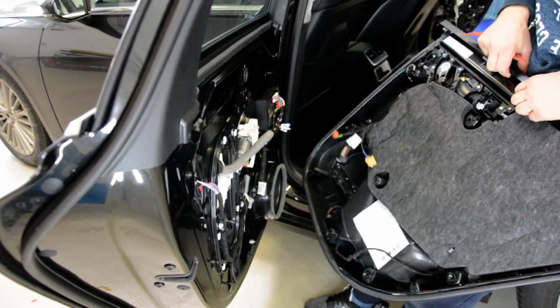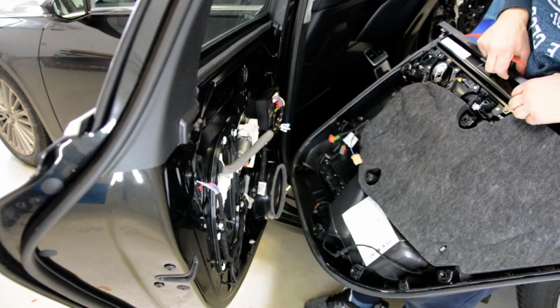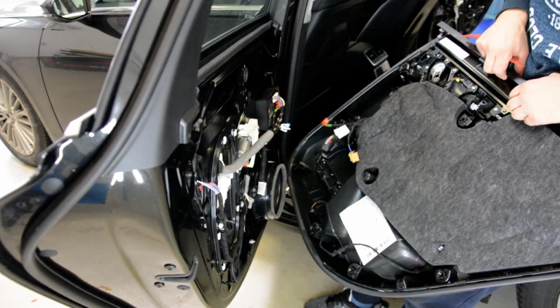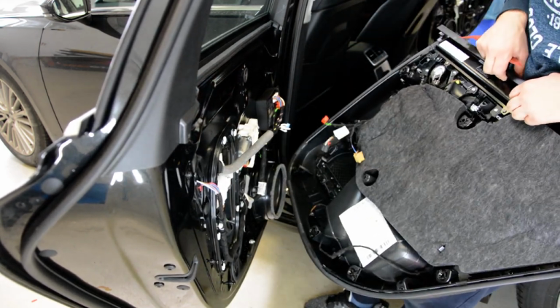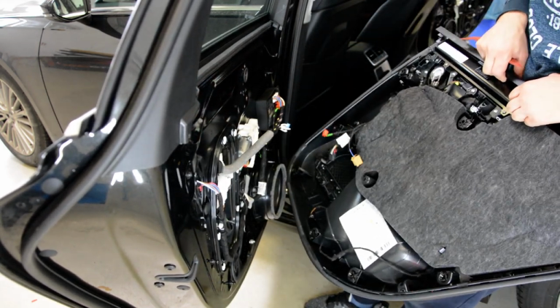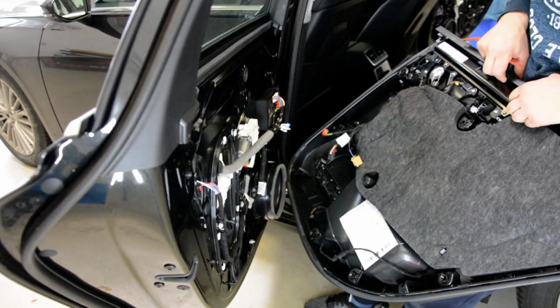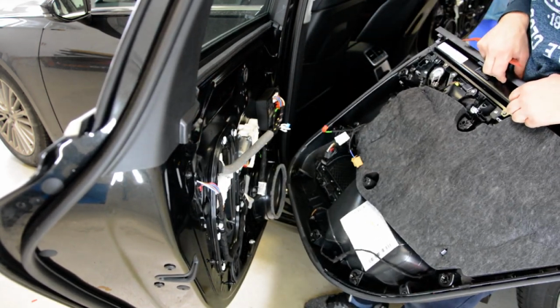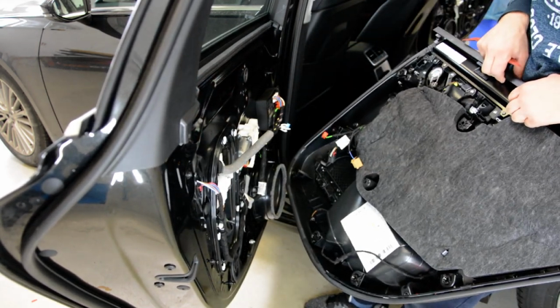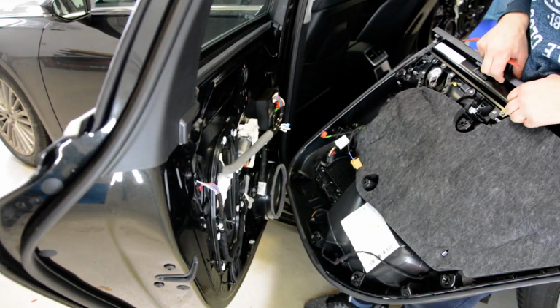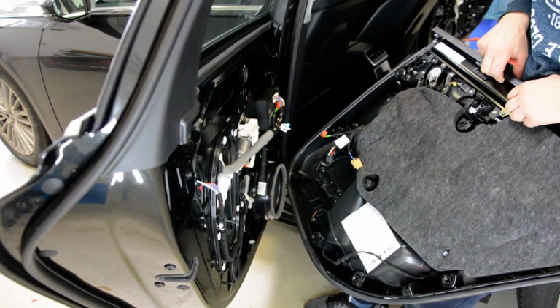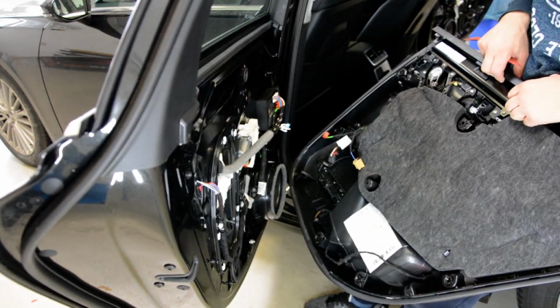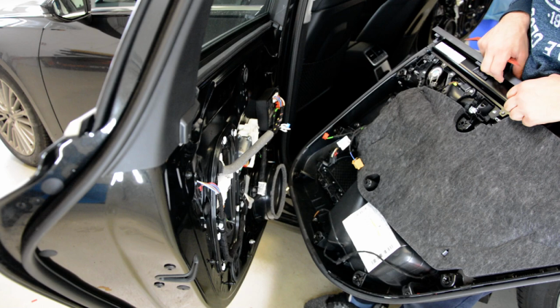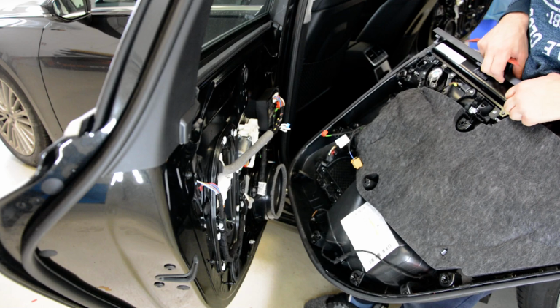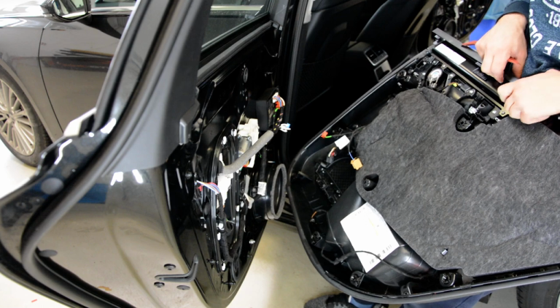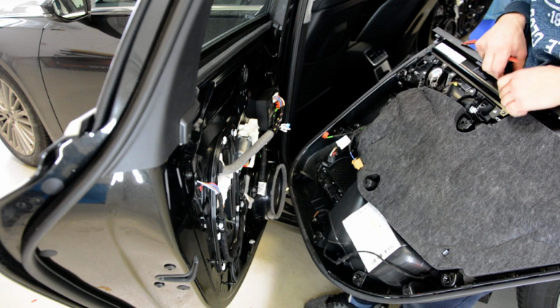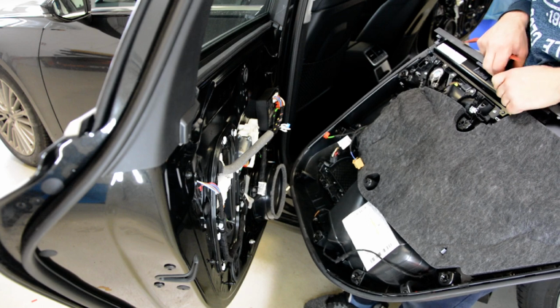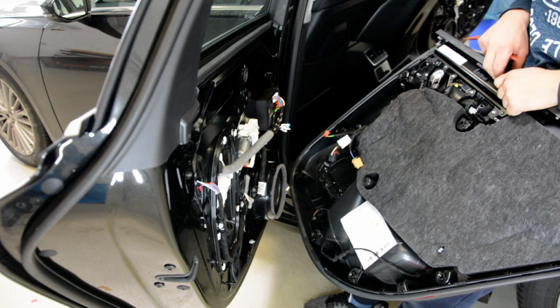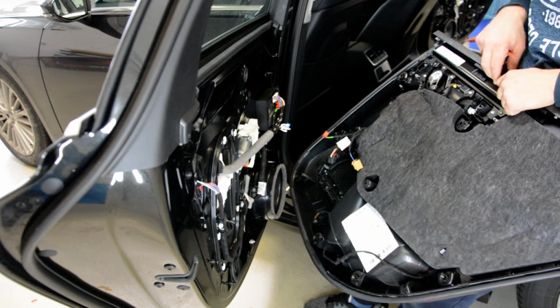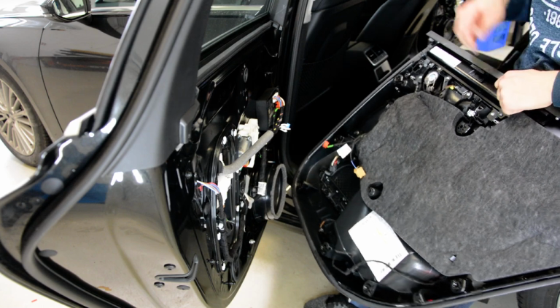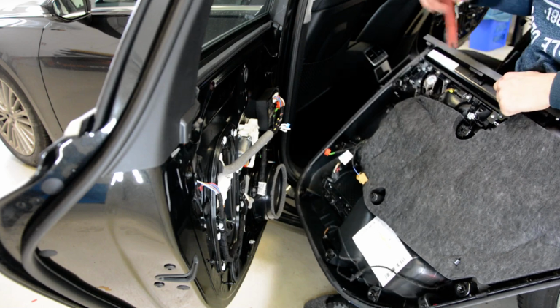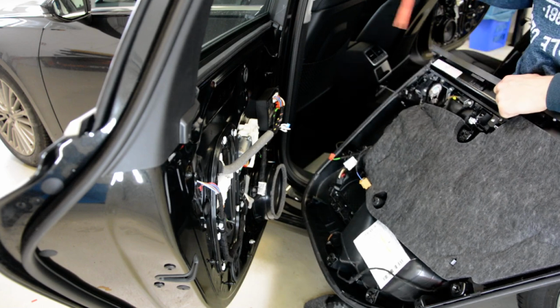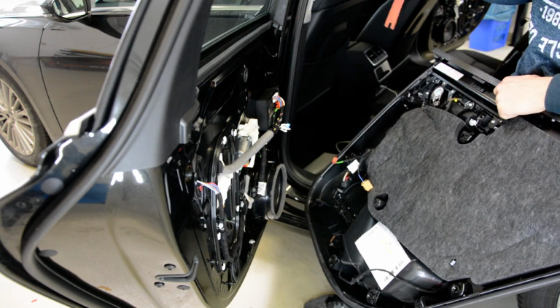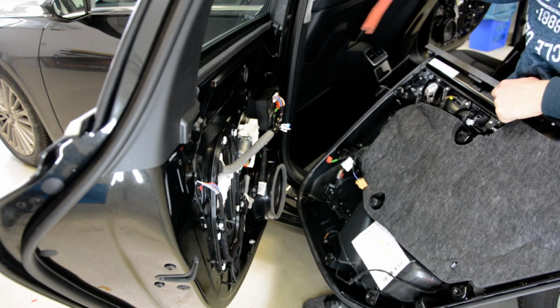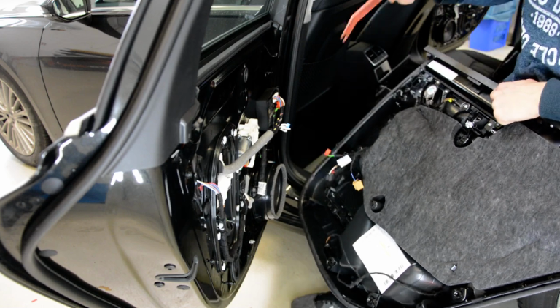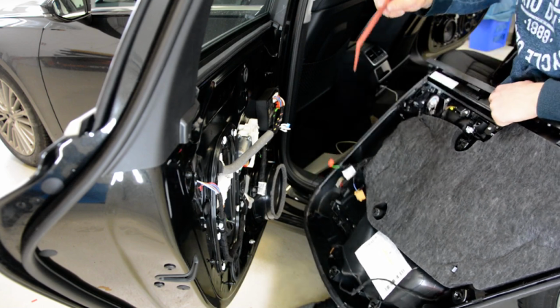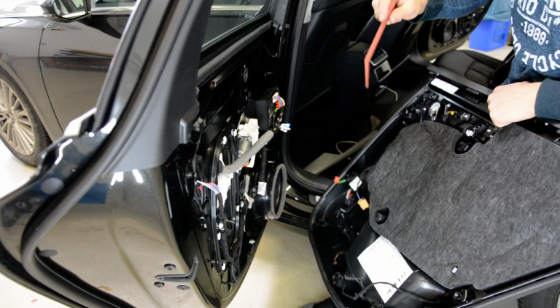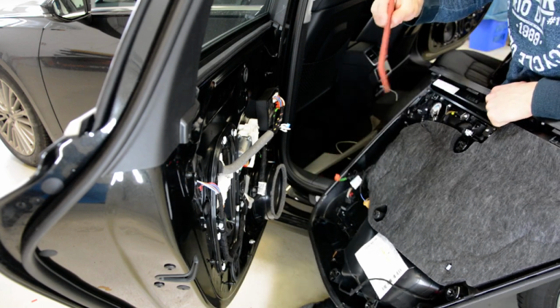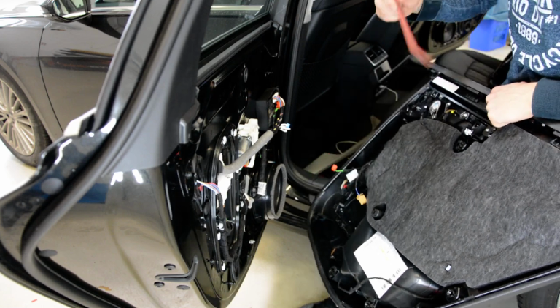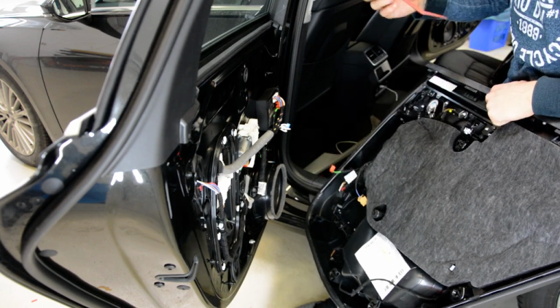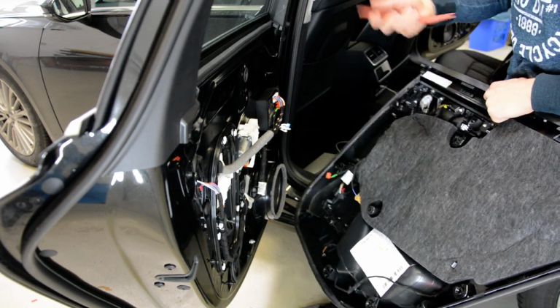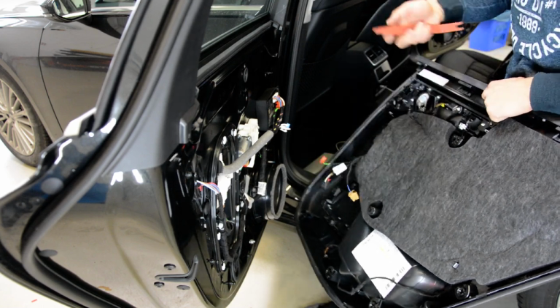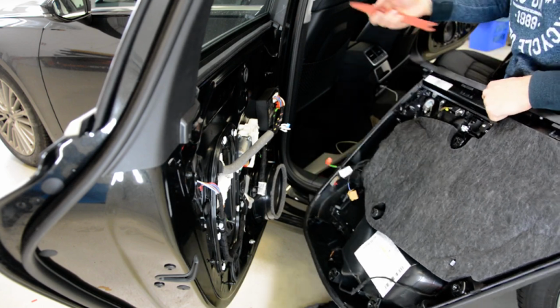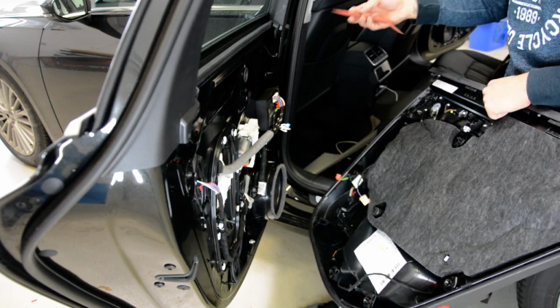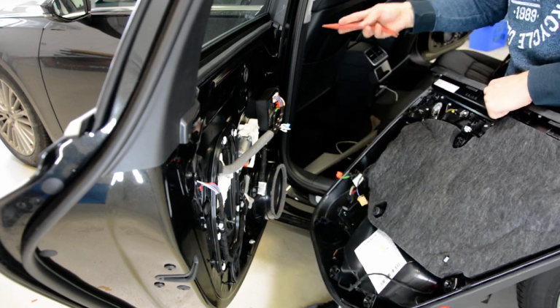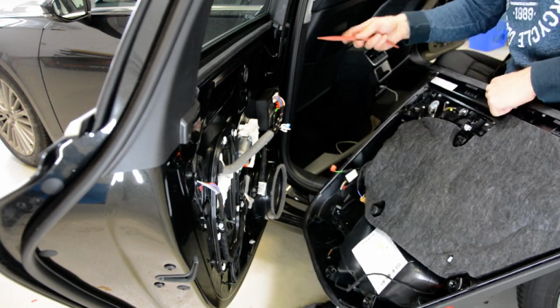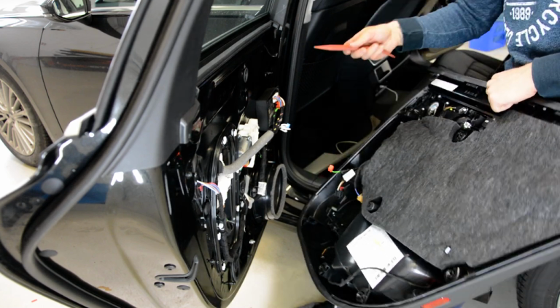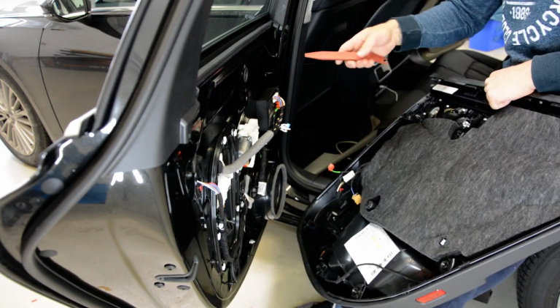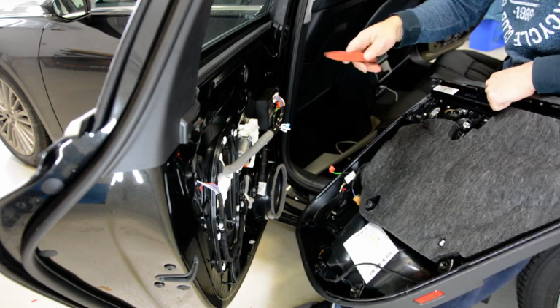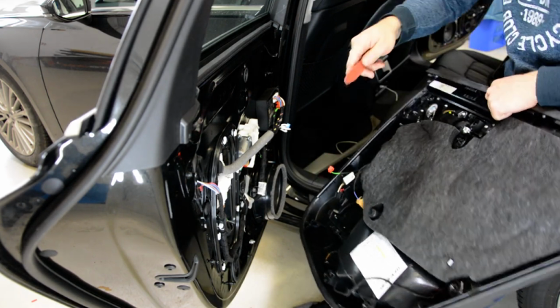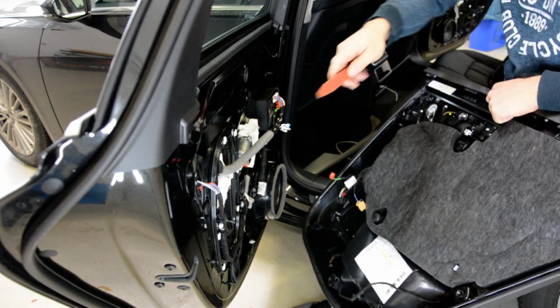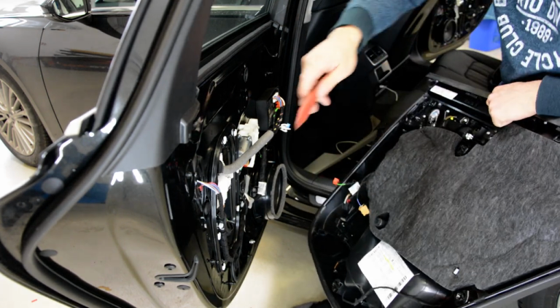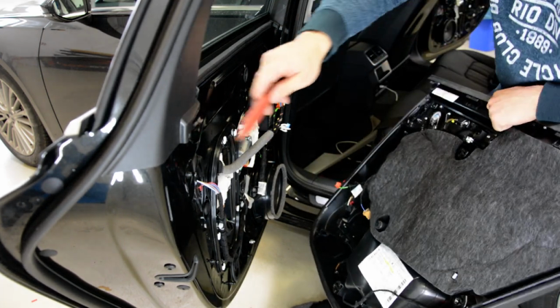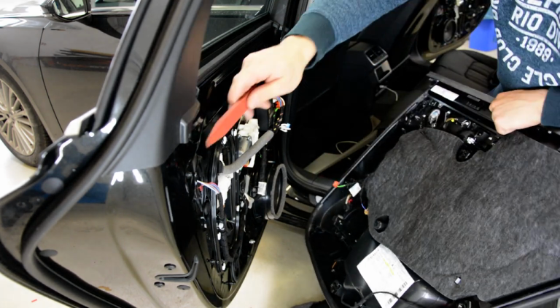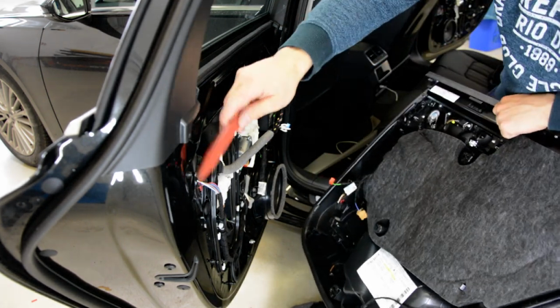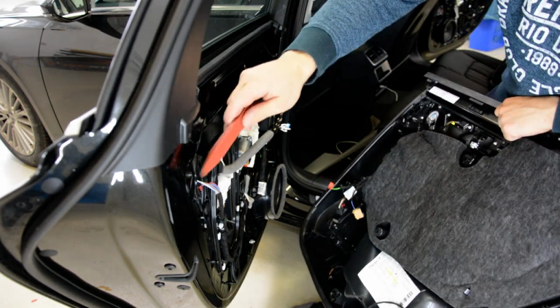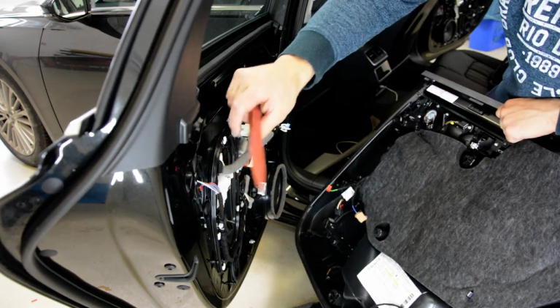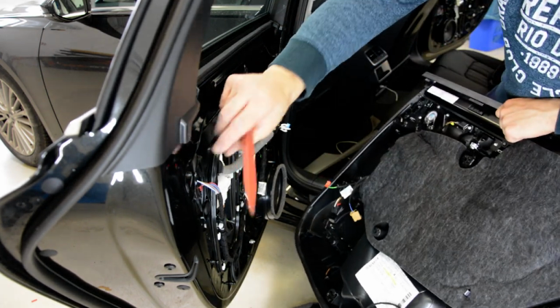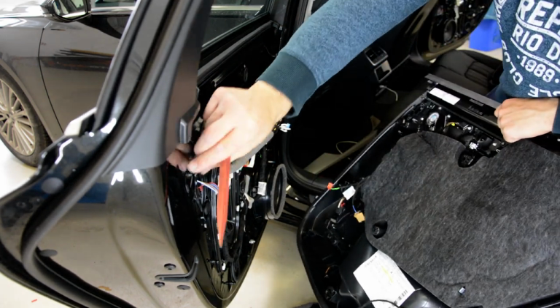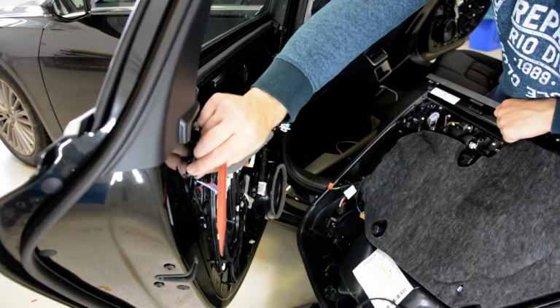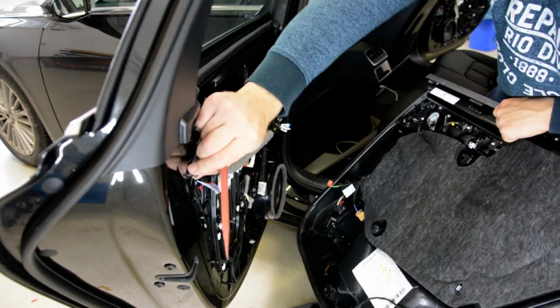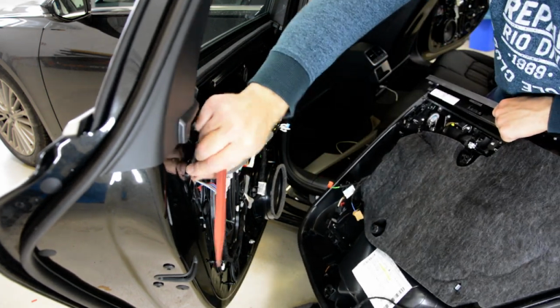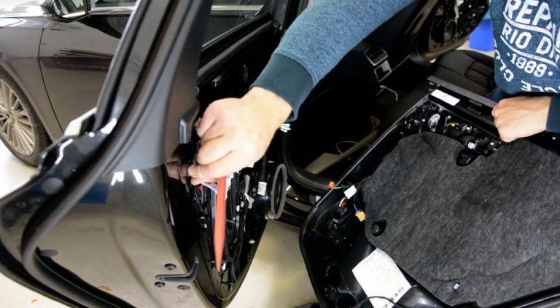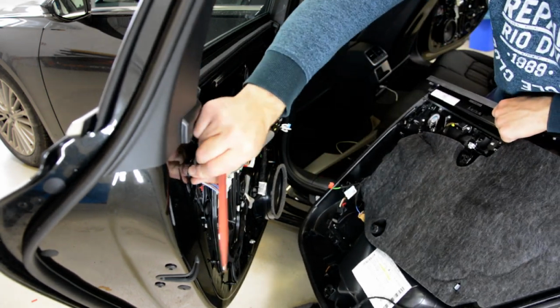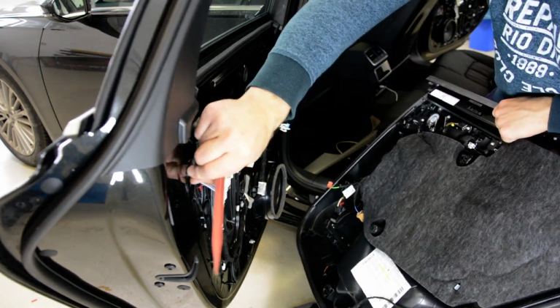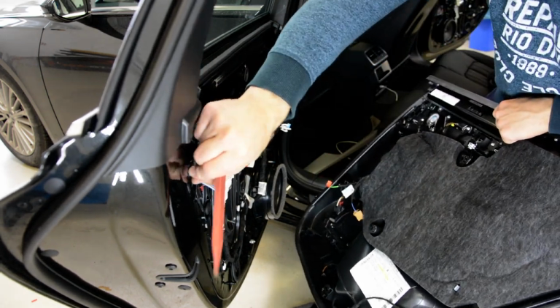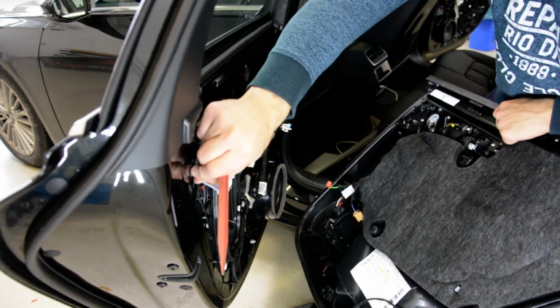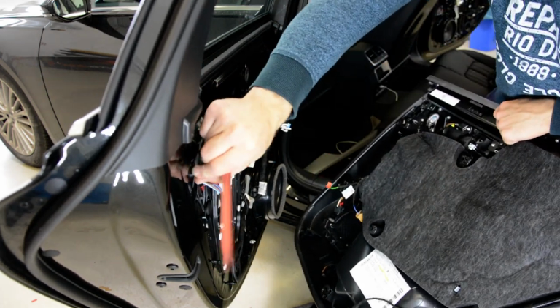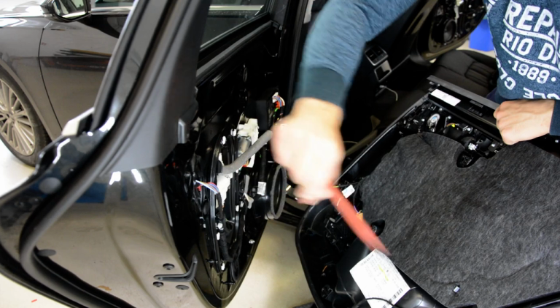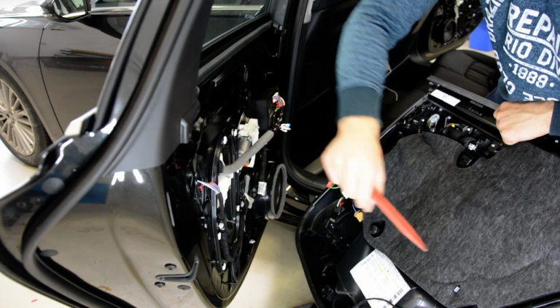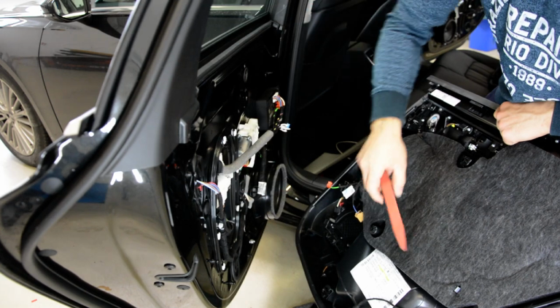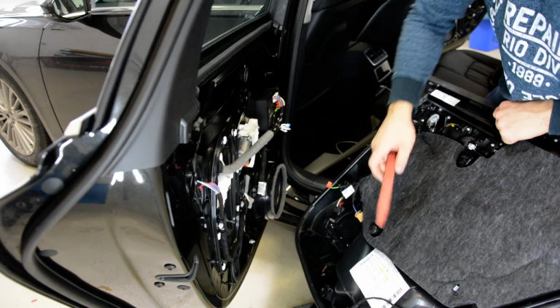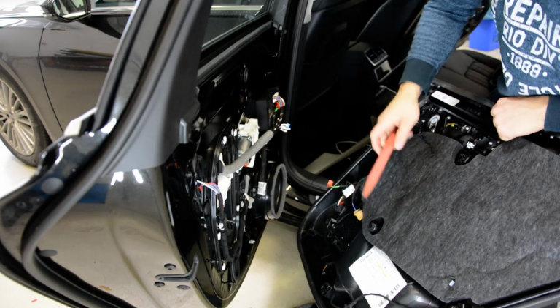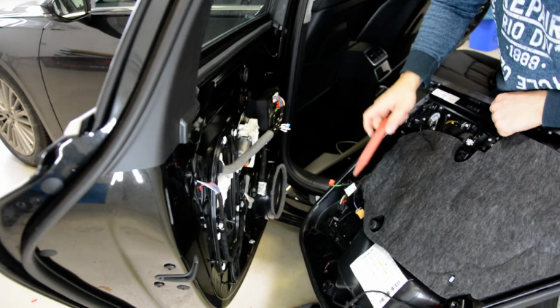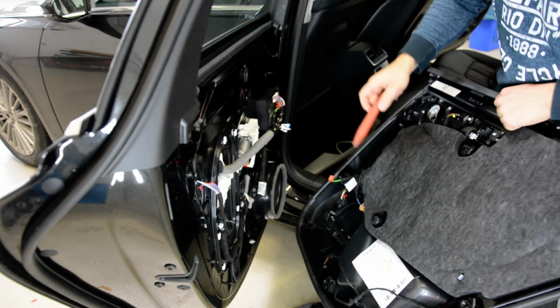You need to pull this red tab and also pull the connector out. This is your door panel — you can see they changed the clips. Here are metal things that came inside.